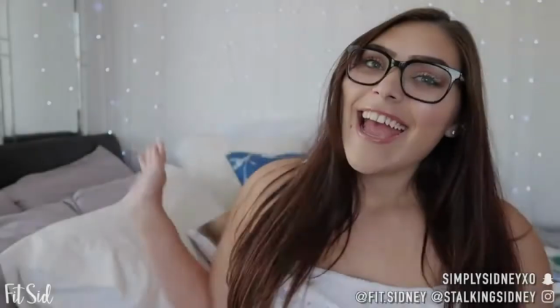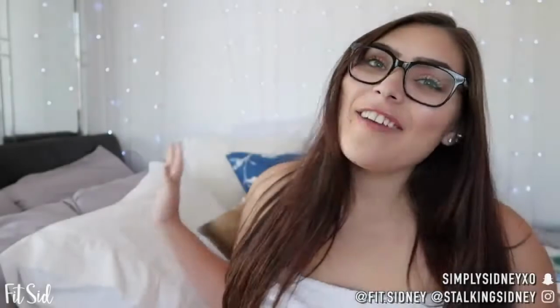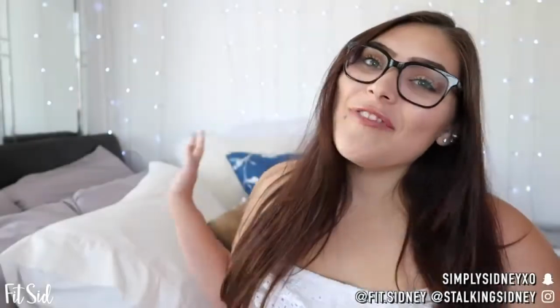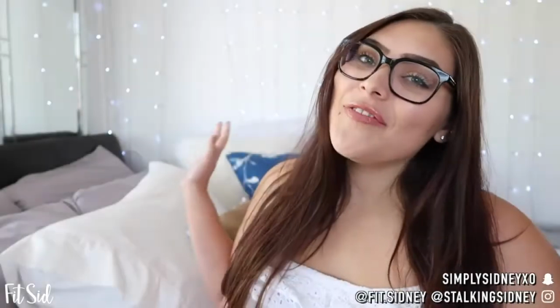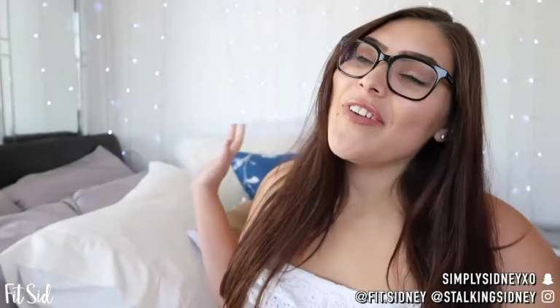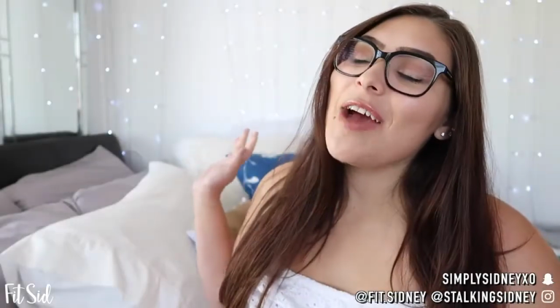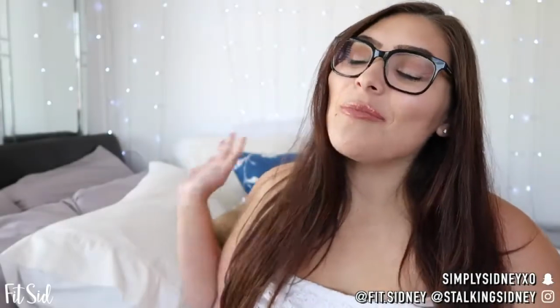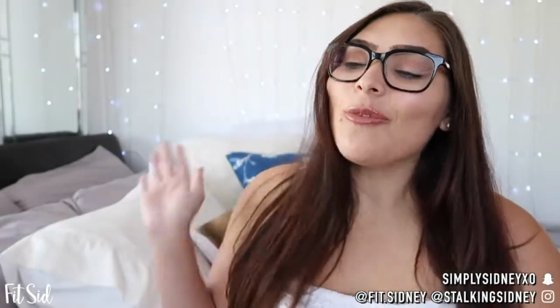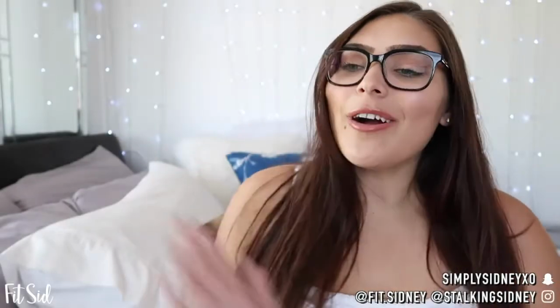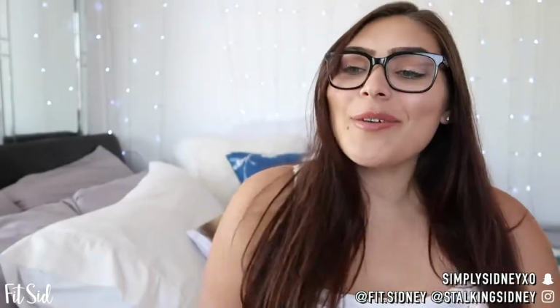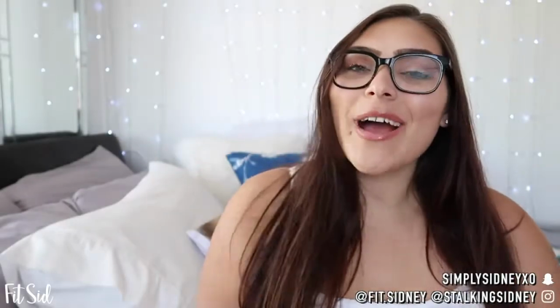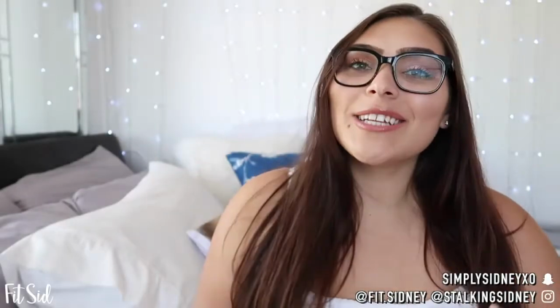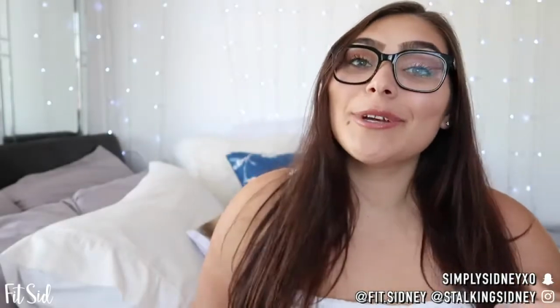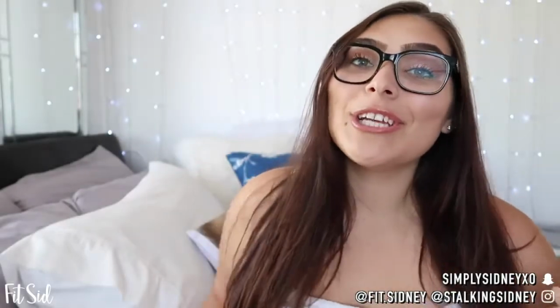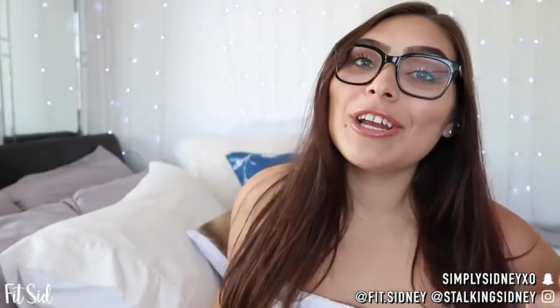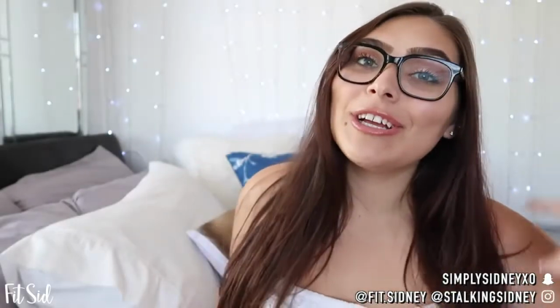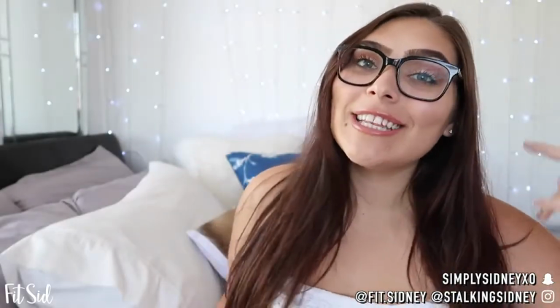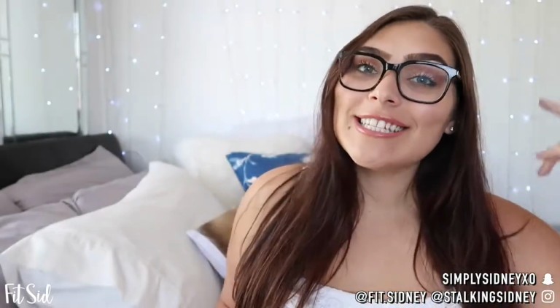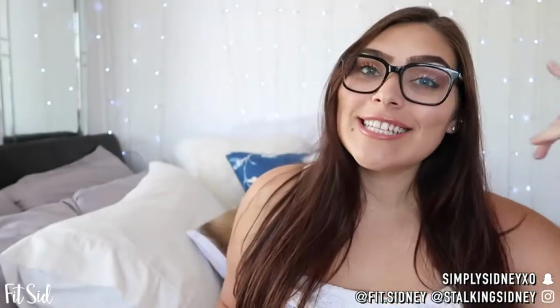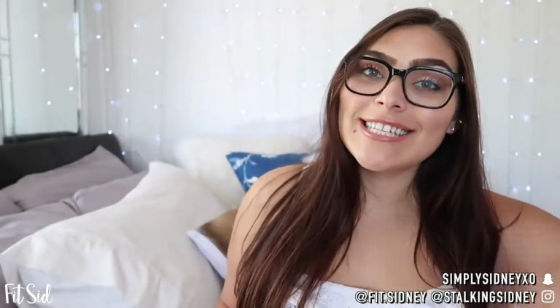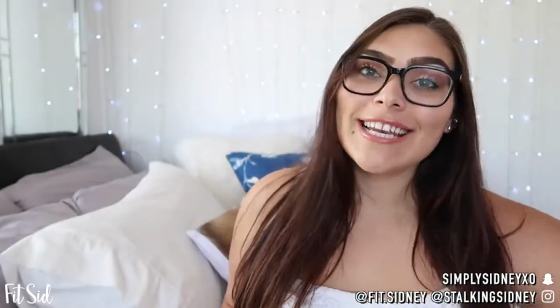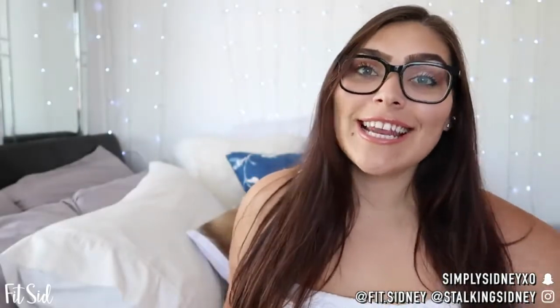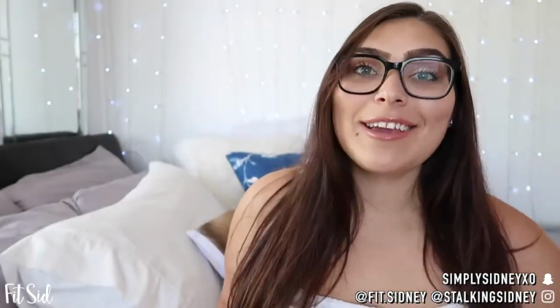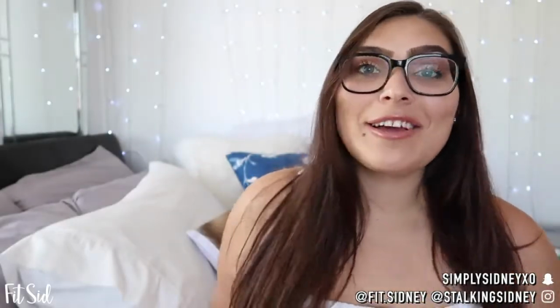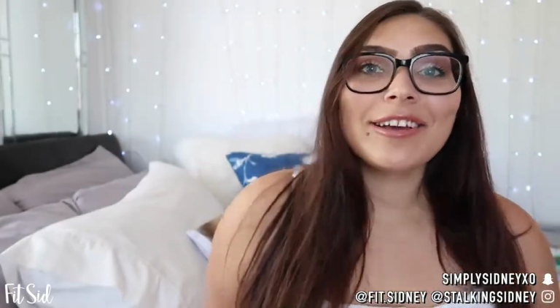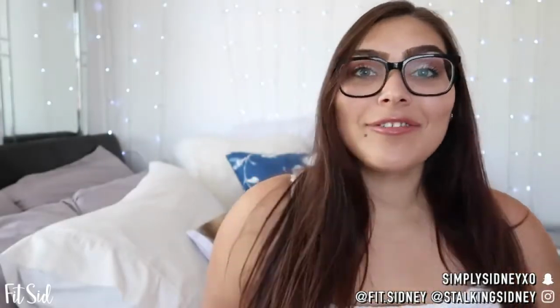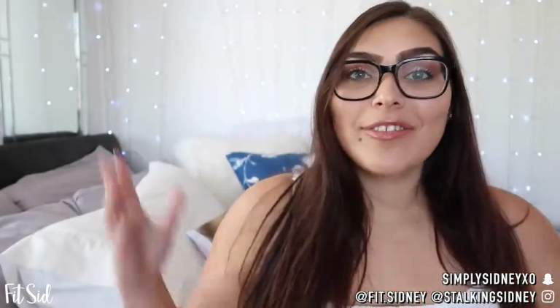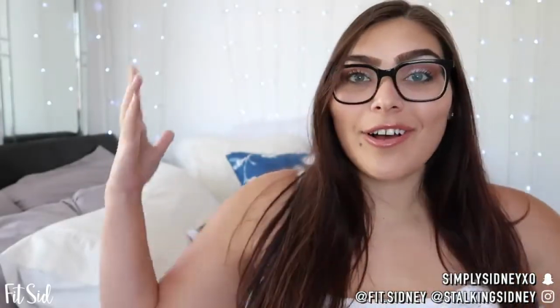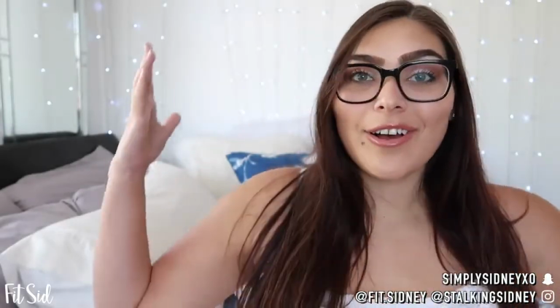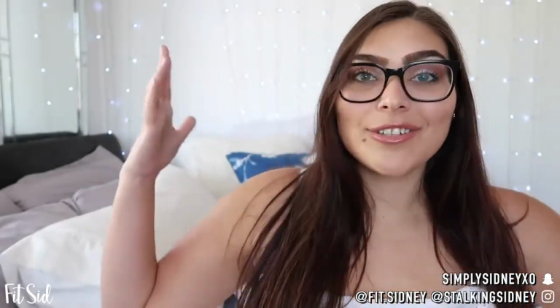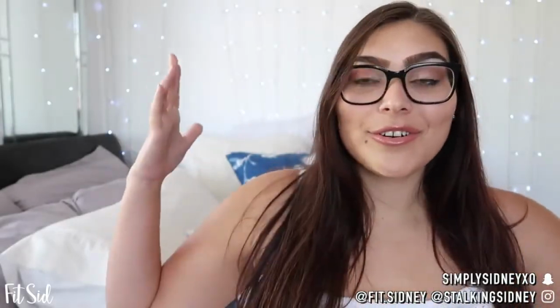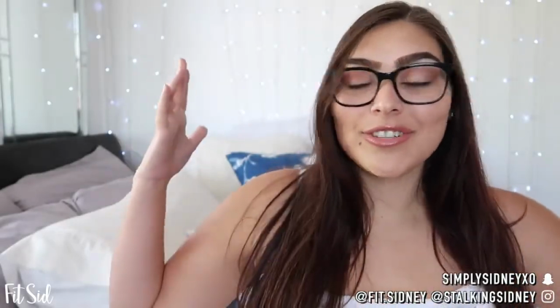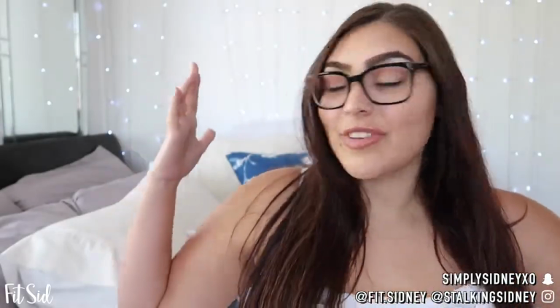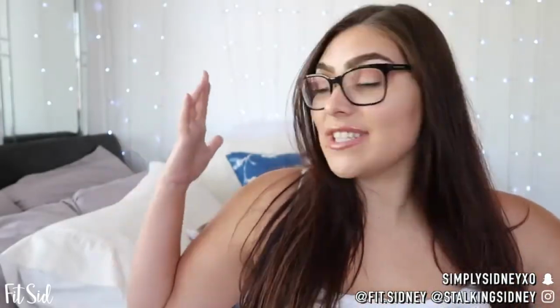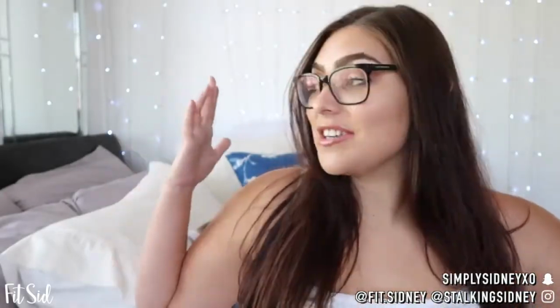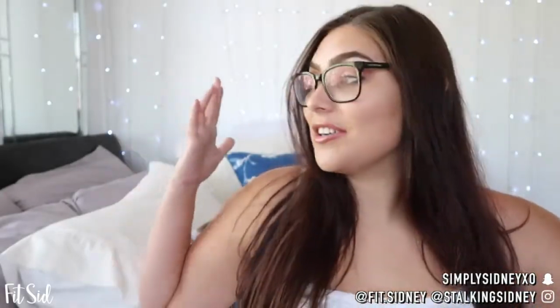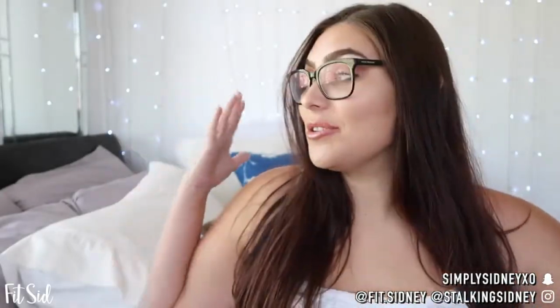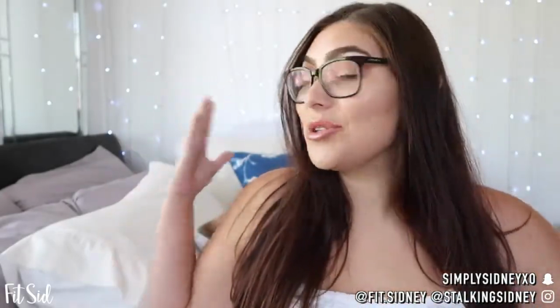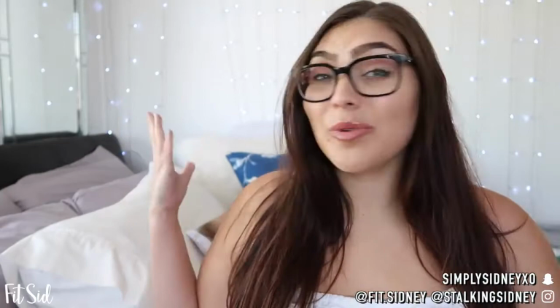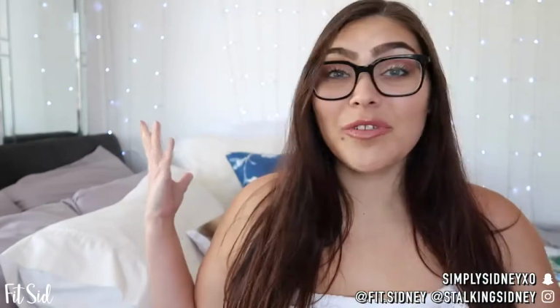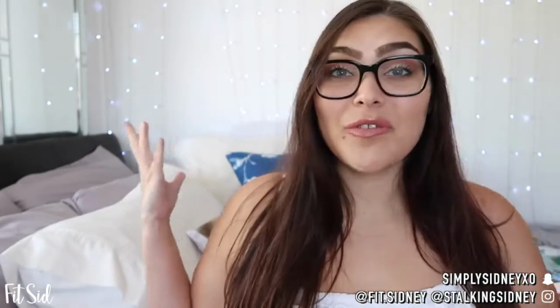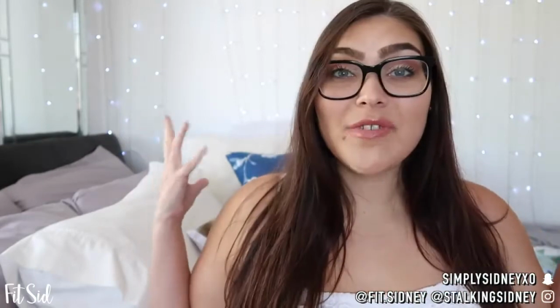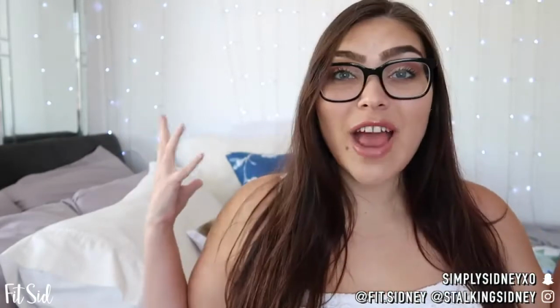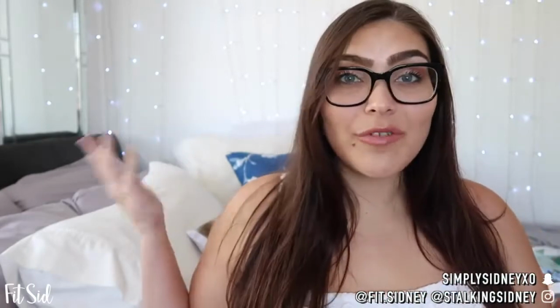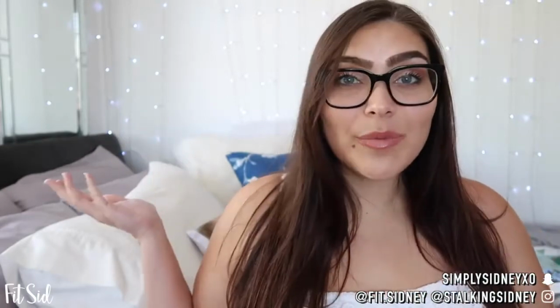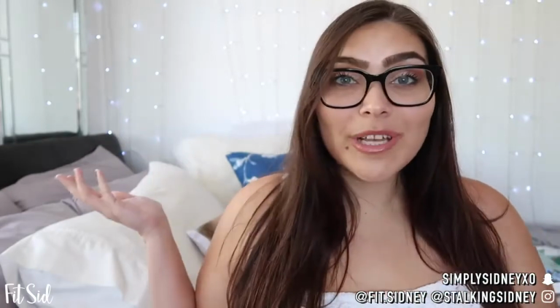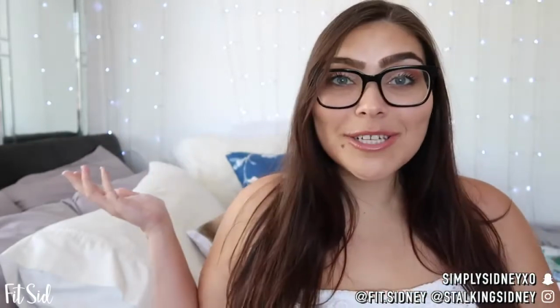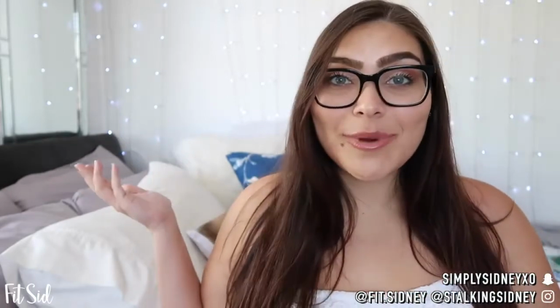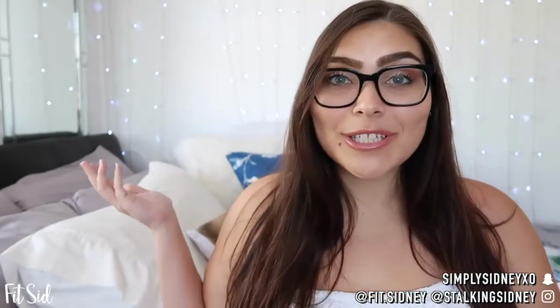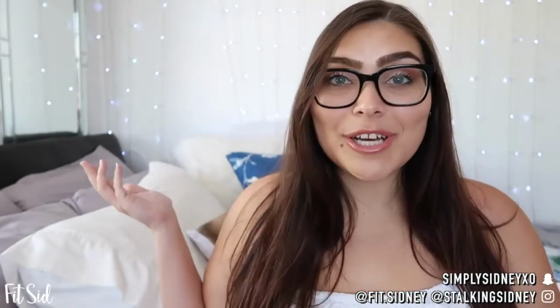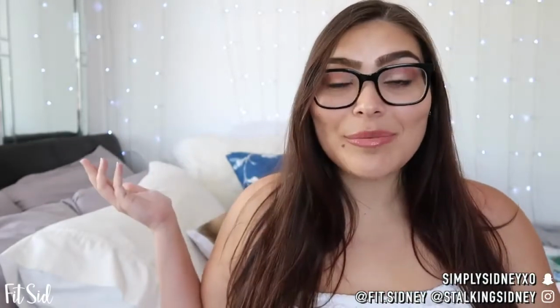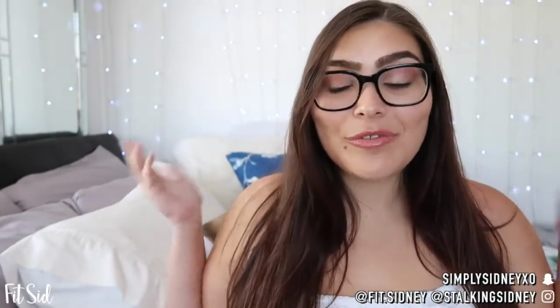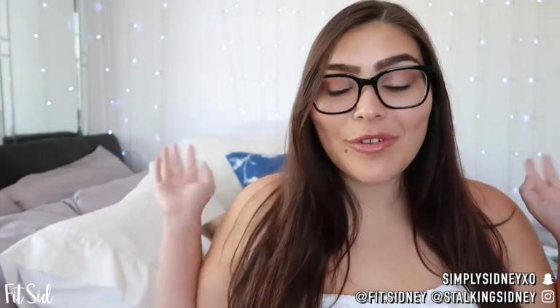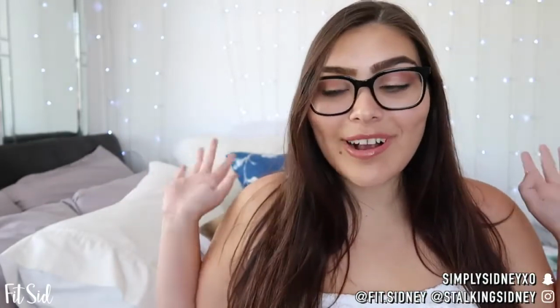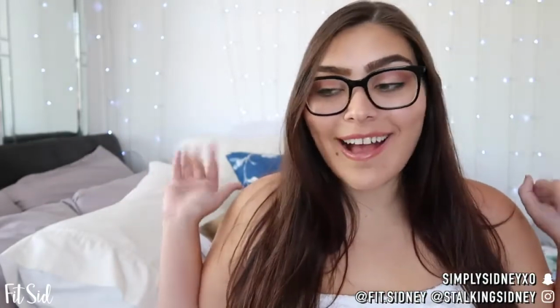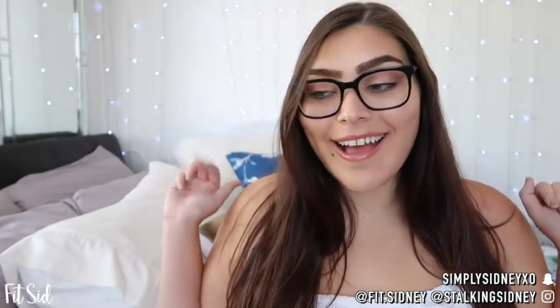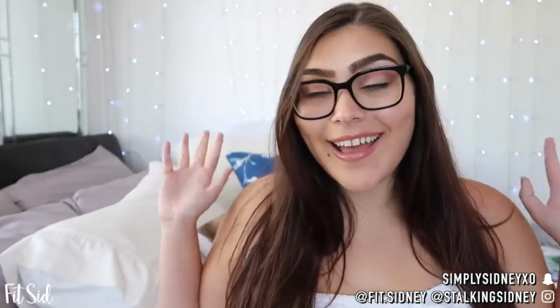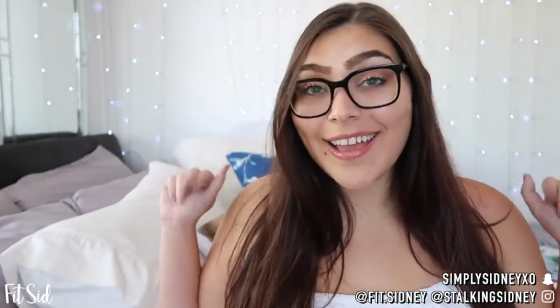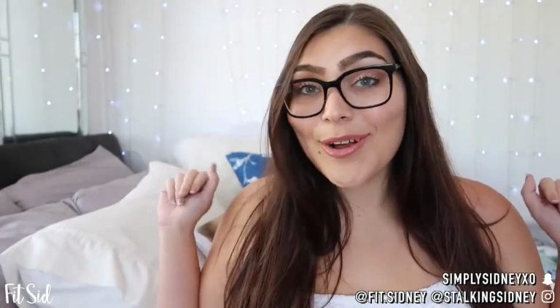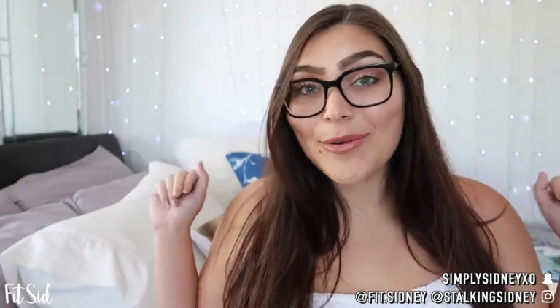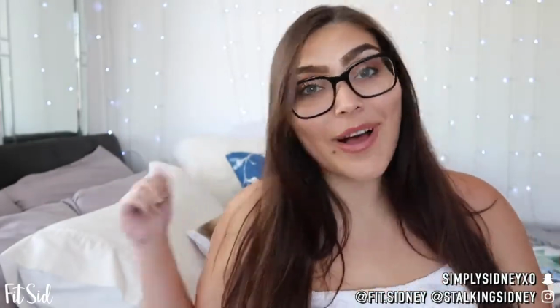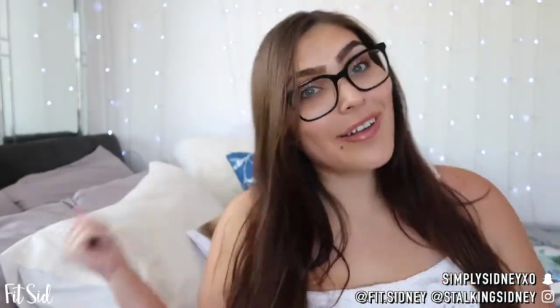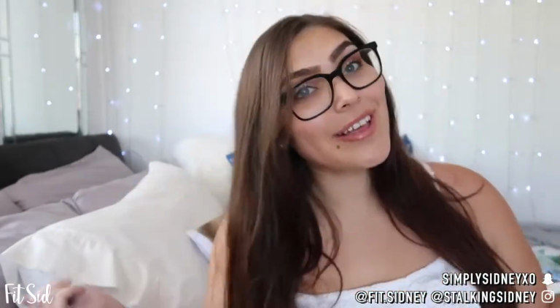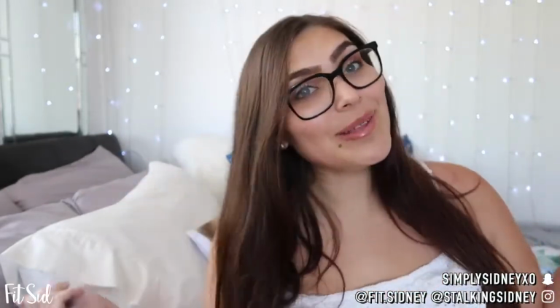Hey FitFam! Welcome back to my channel. This is Sydney, also known as FitSid on YouTube. If you've never been to my channel before, hi, welcome.